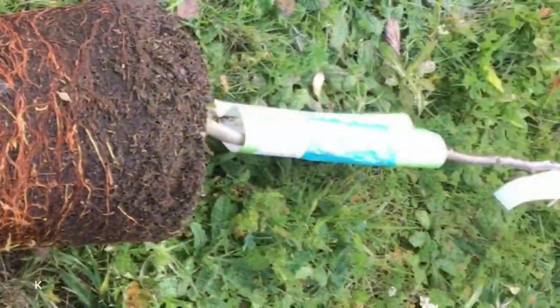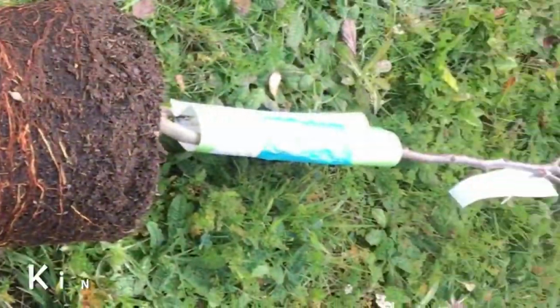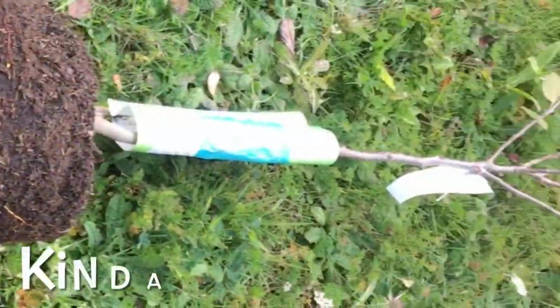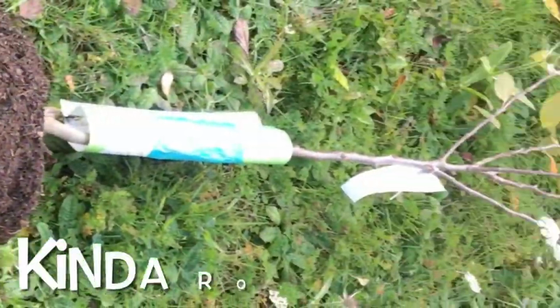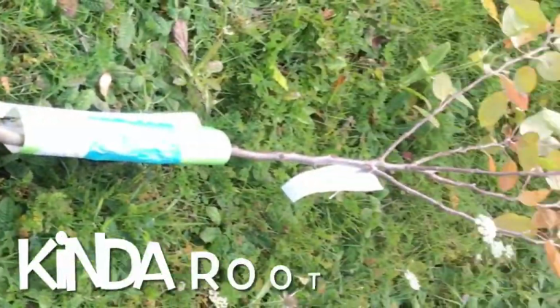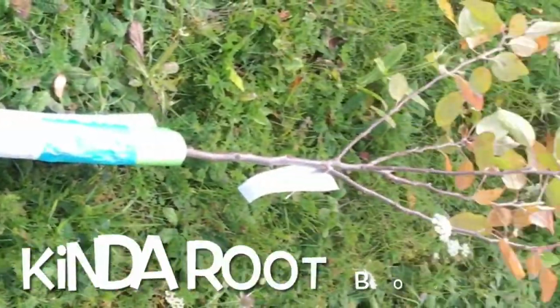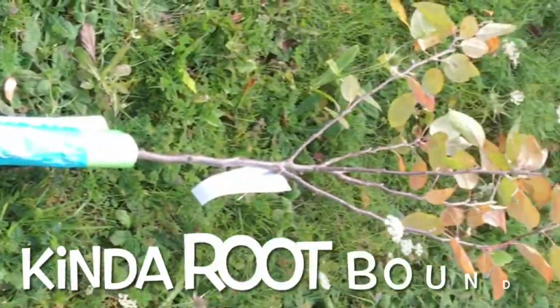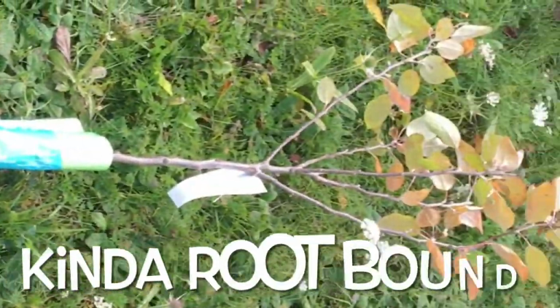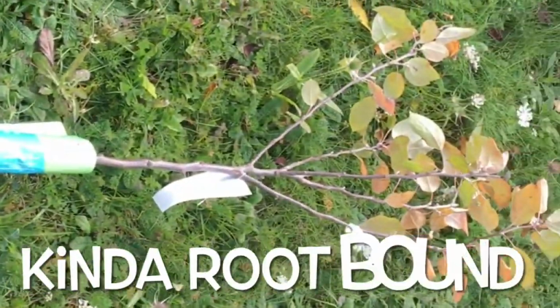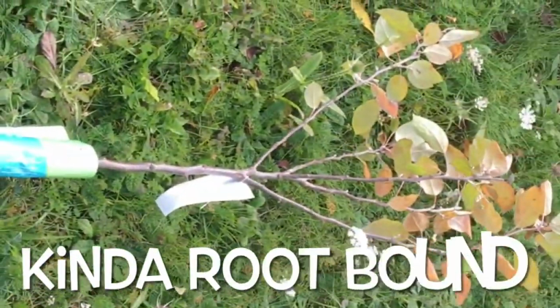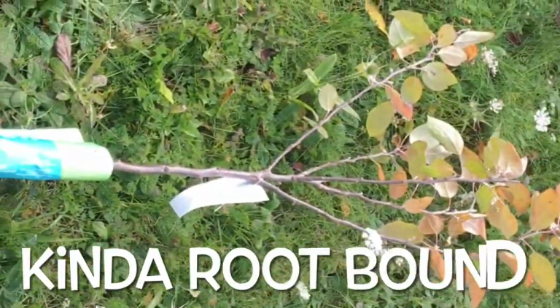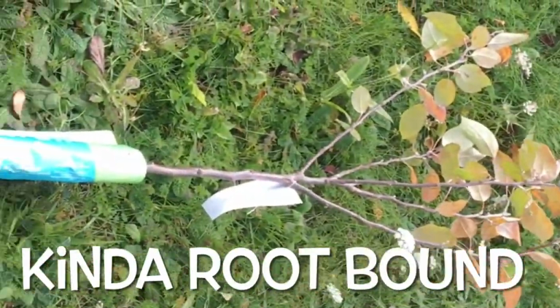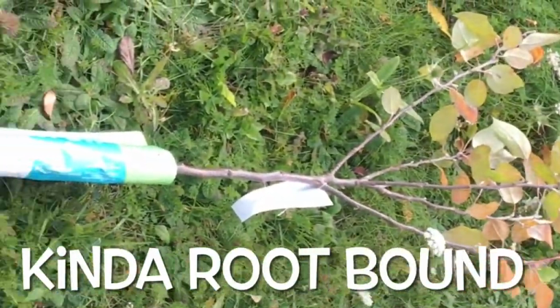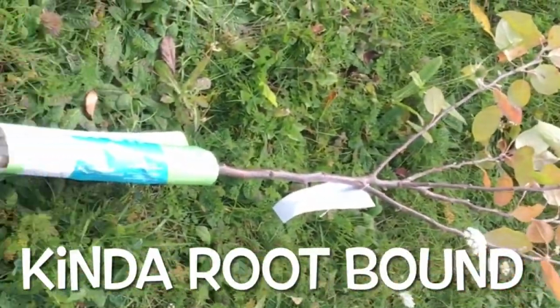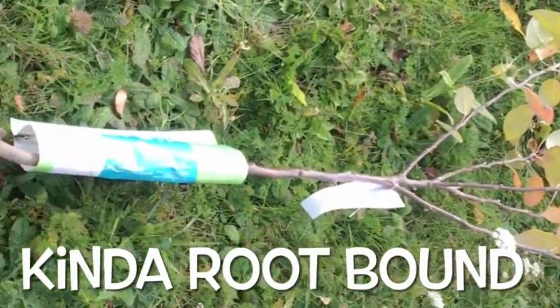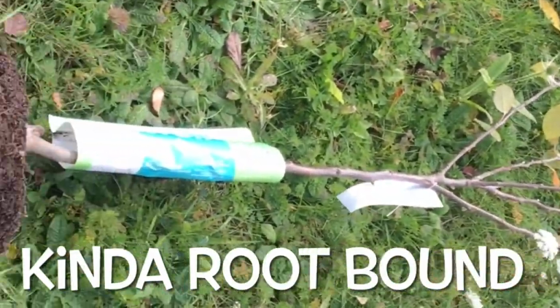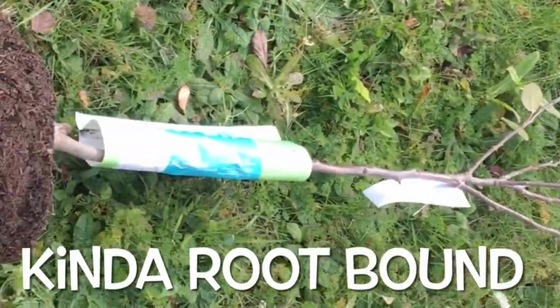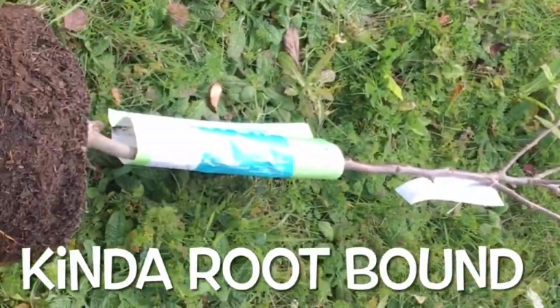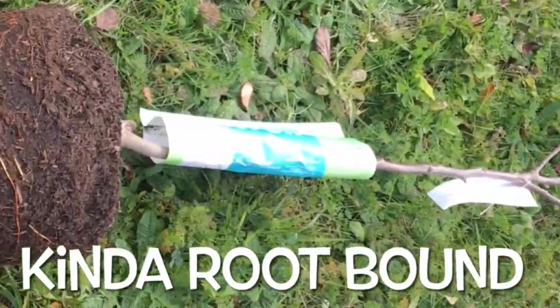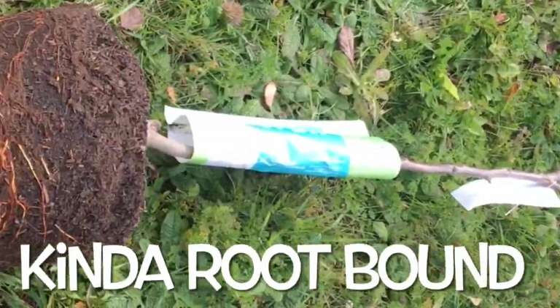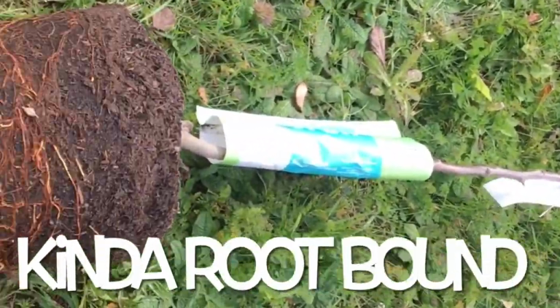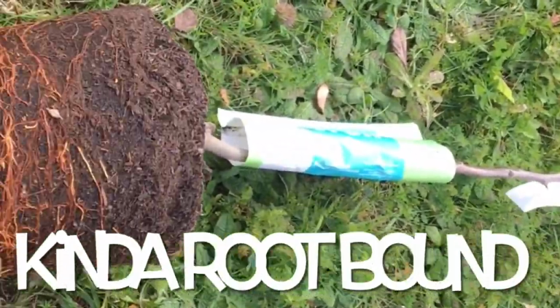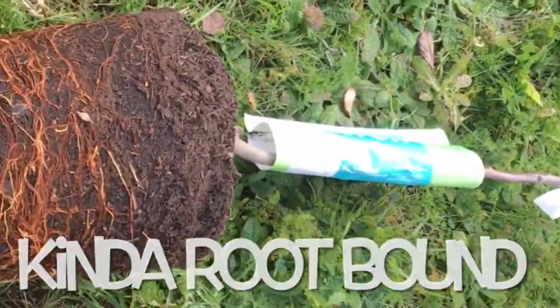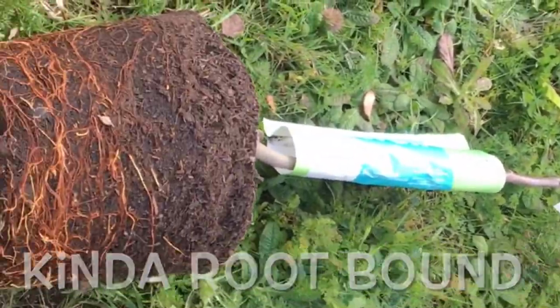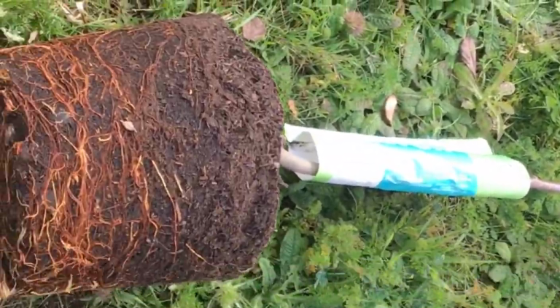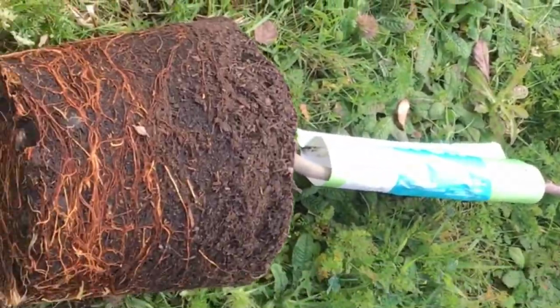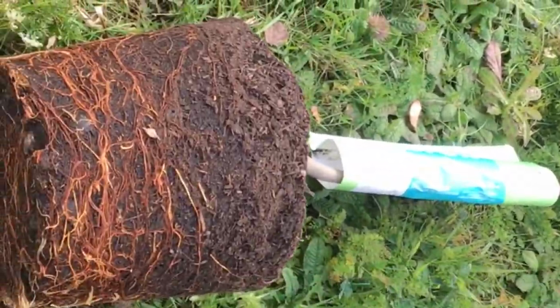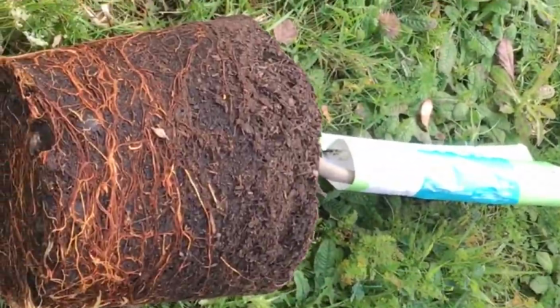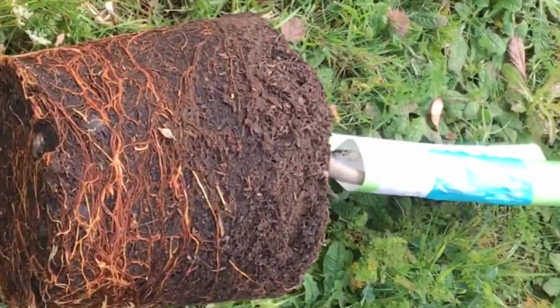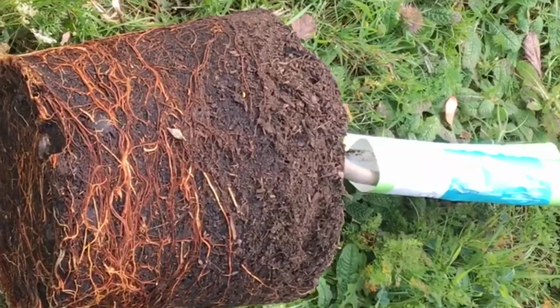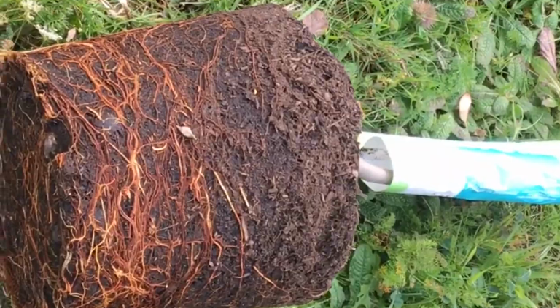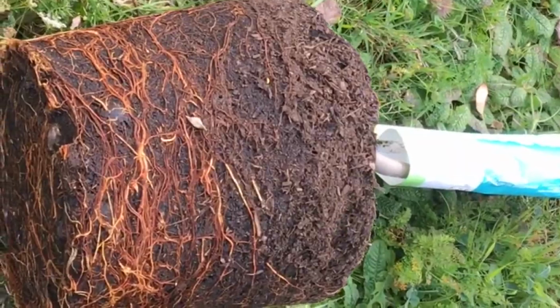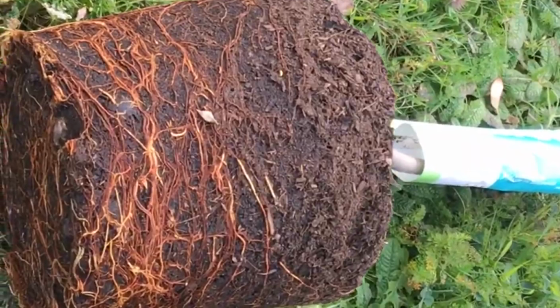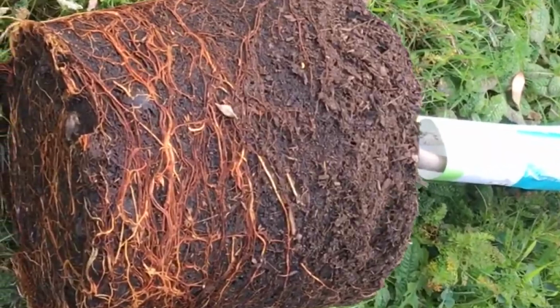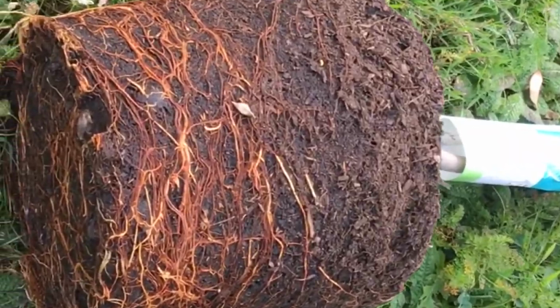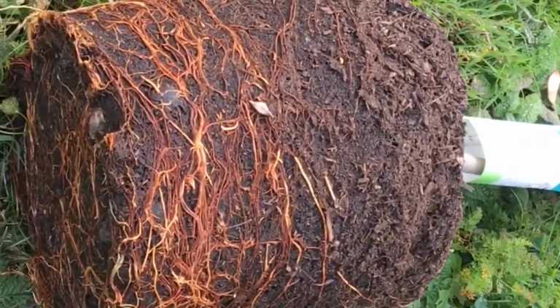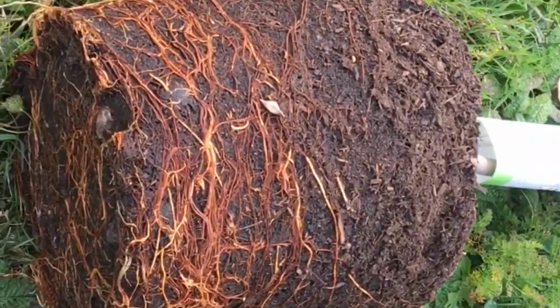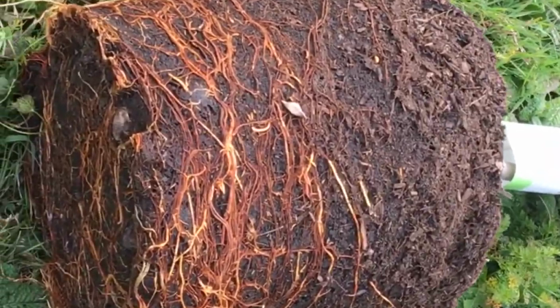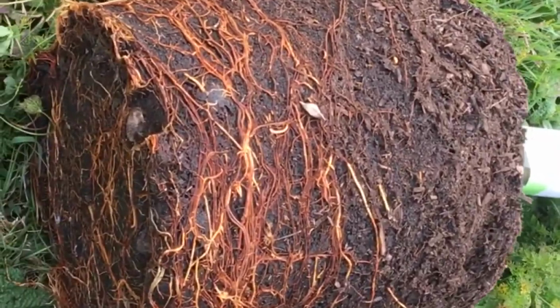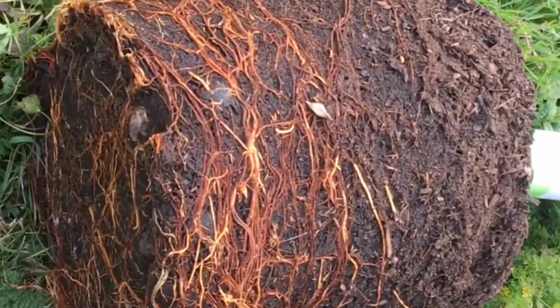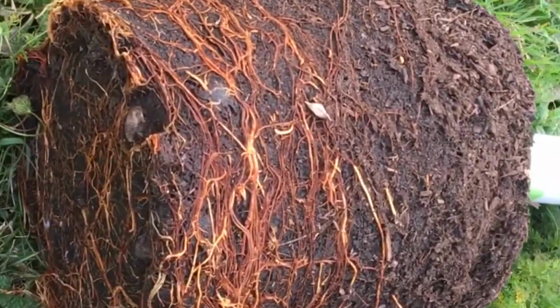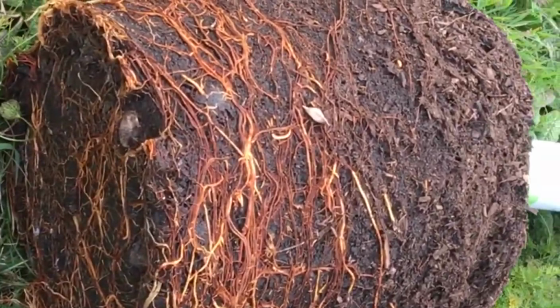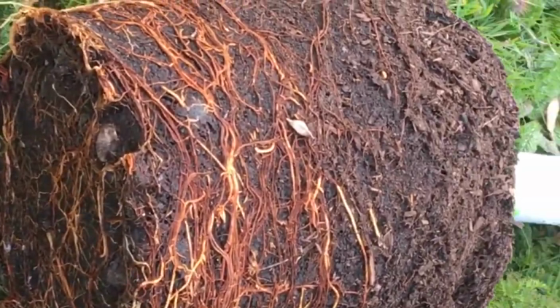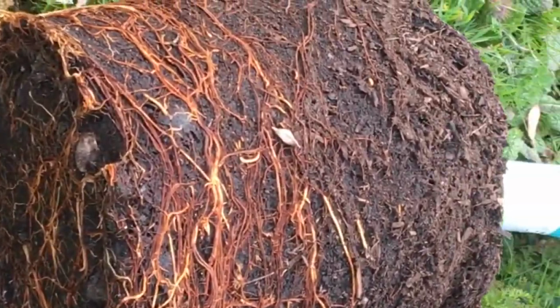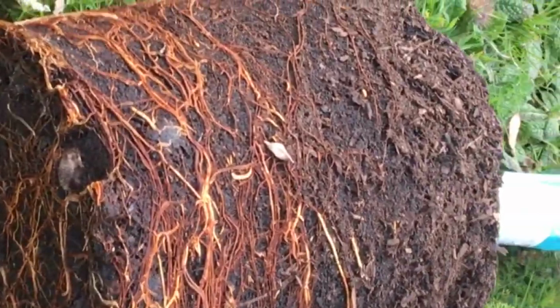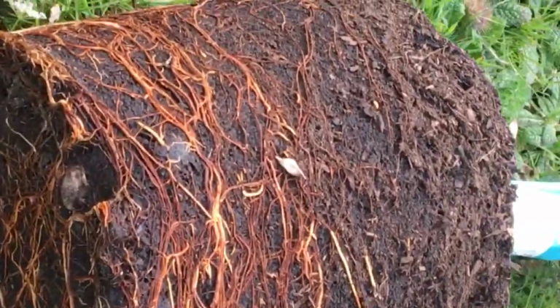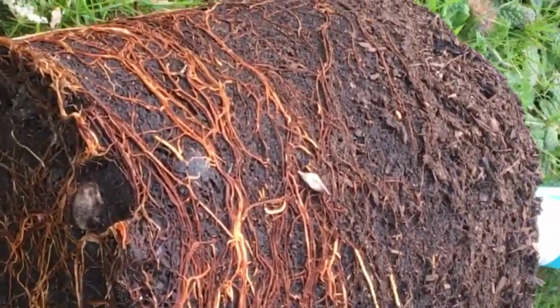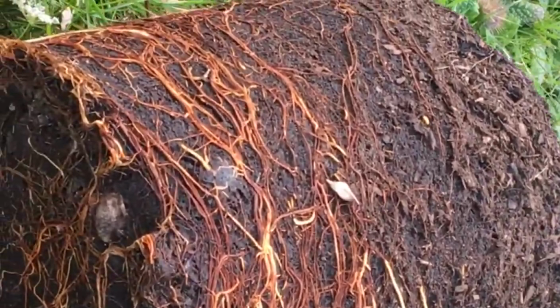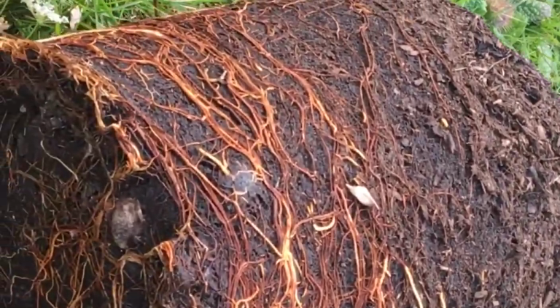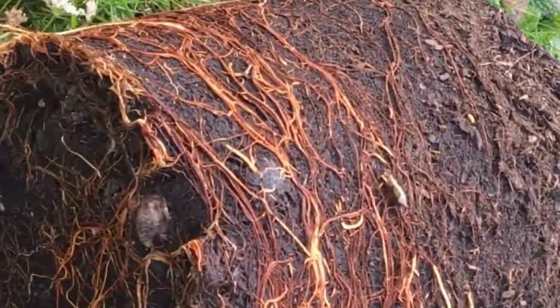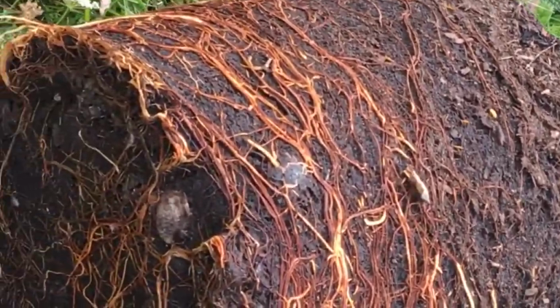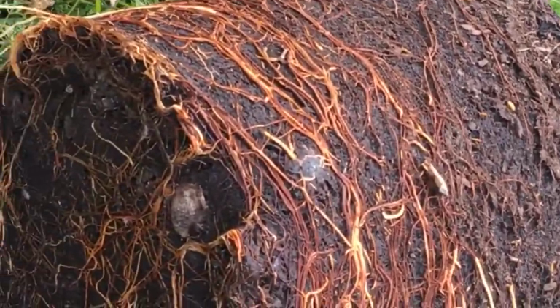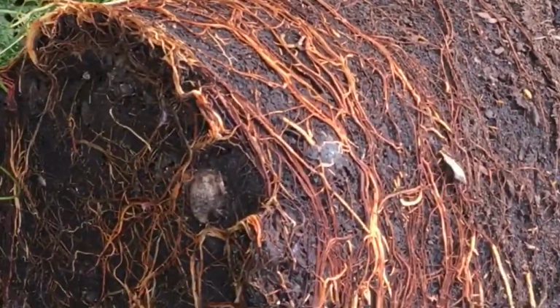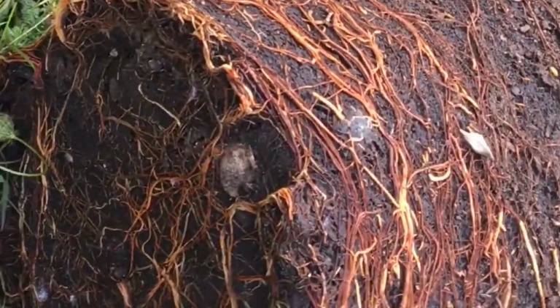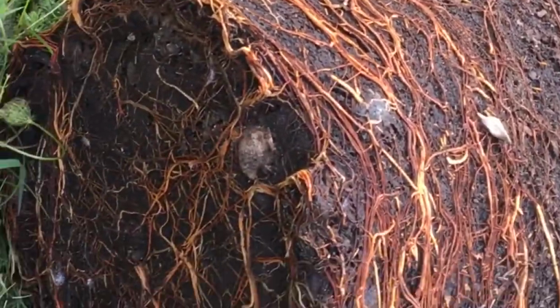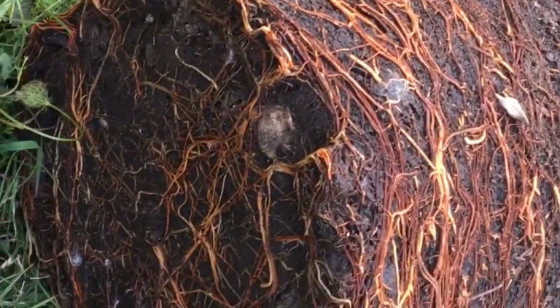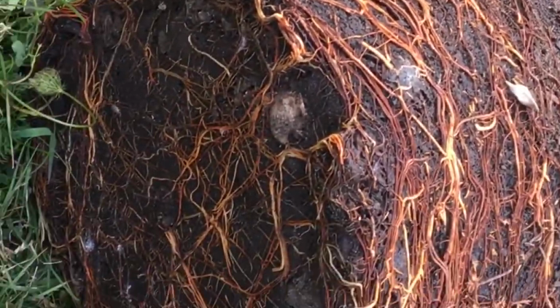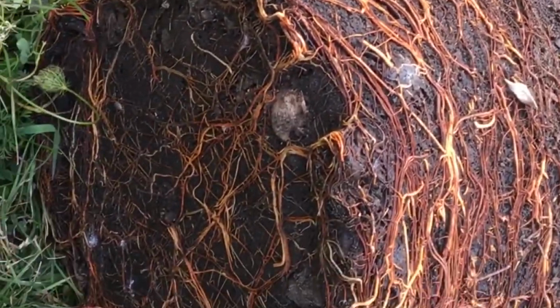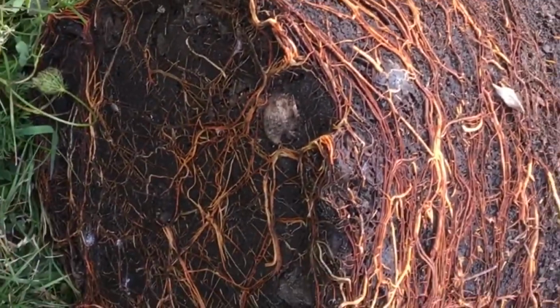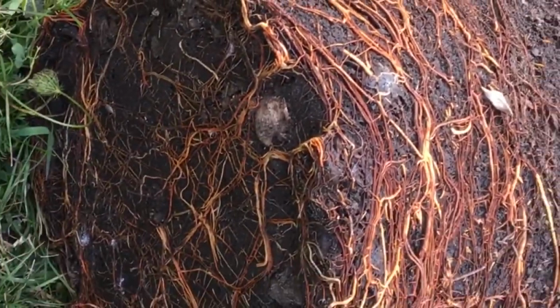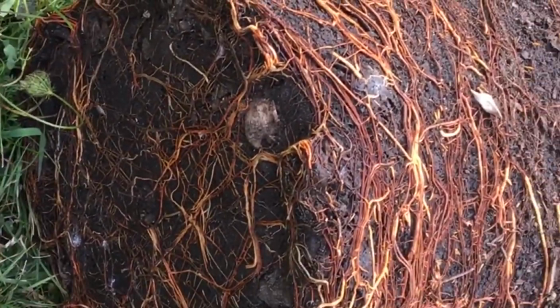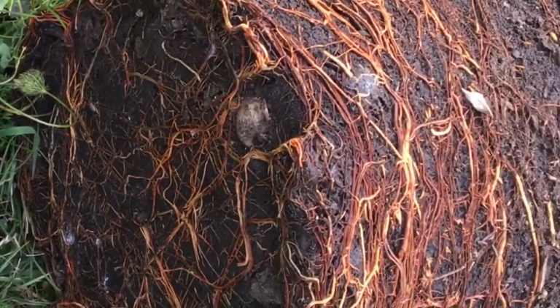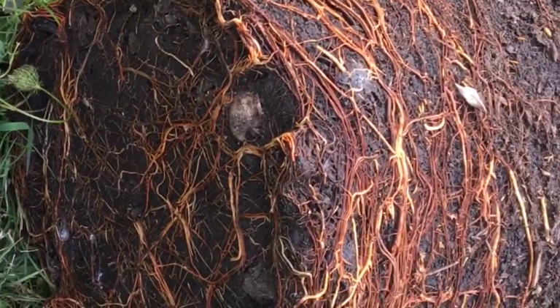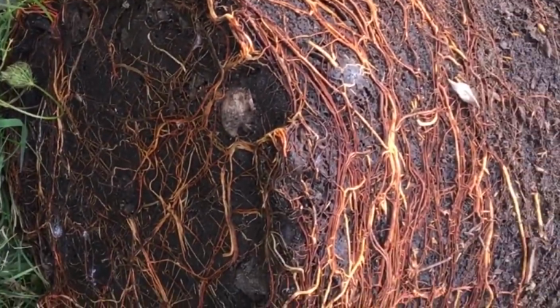So to fix the apple being root-bound as it is, we're just going to loosen up the roots at the bottom there and kind of open it up a bit before we put it in the hole.